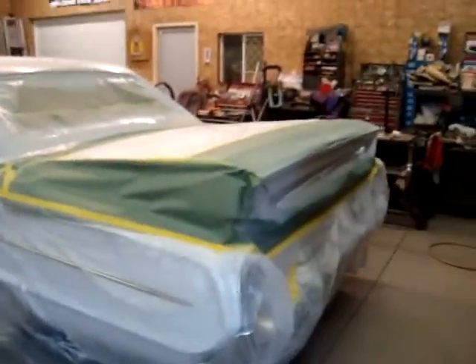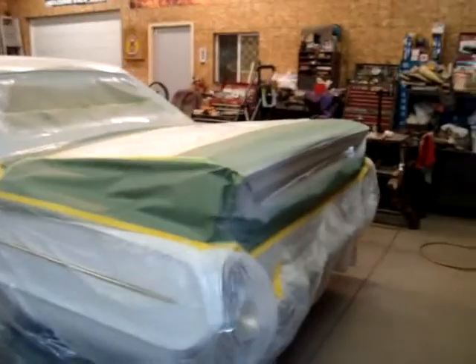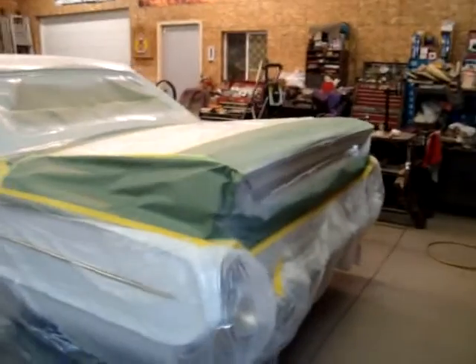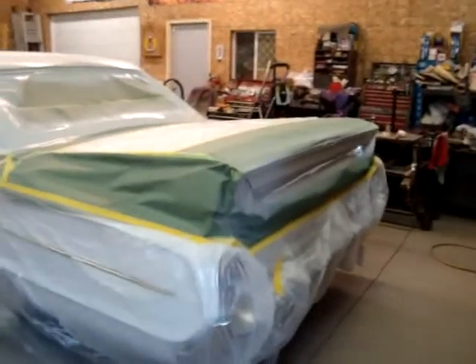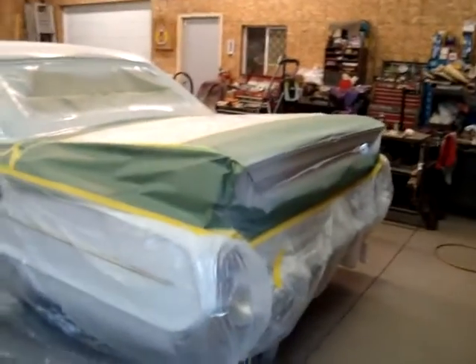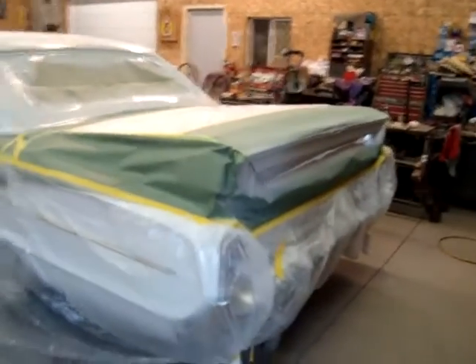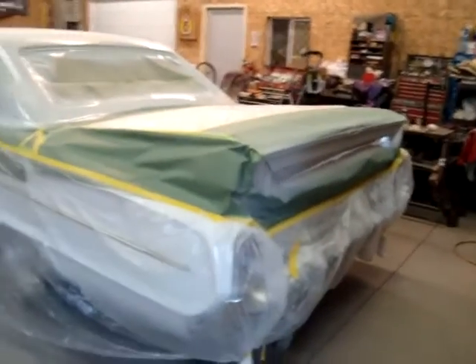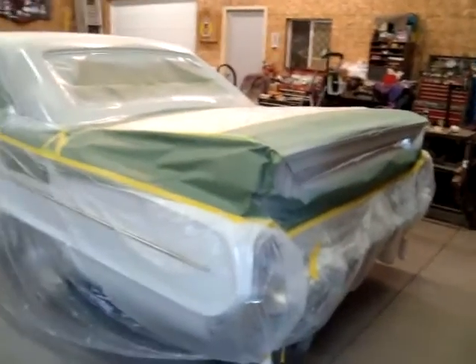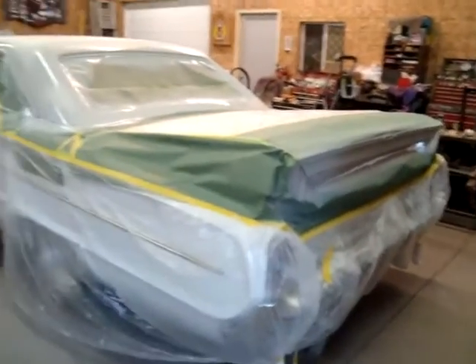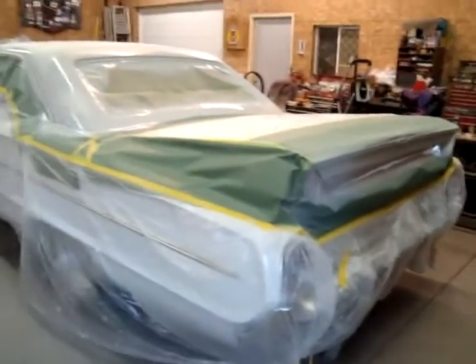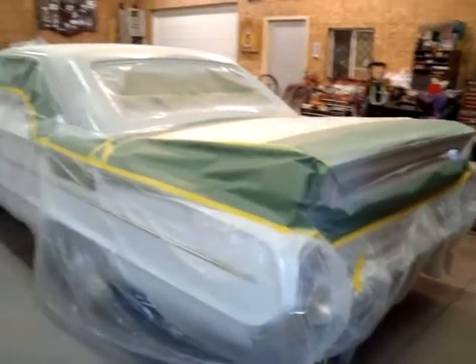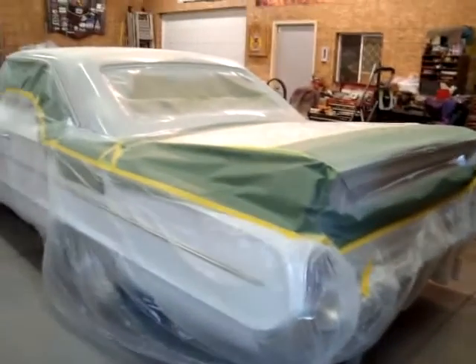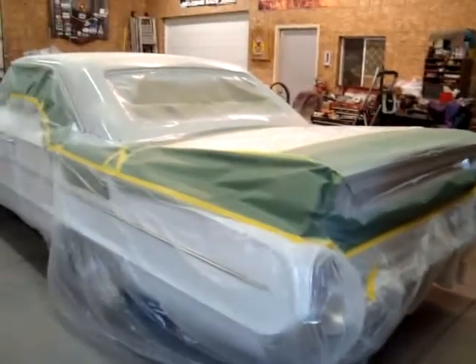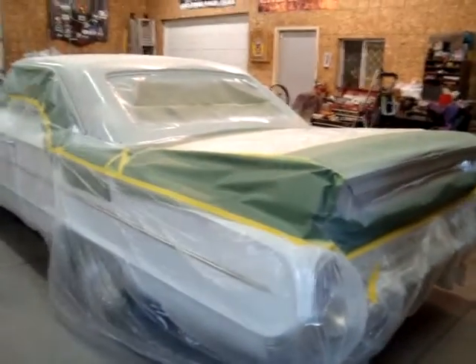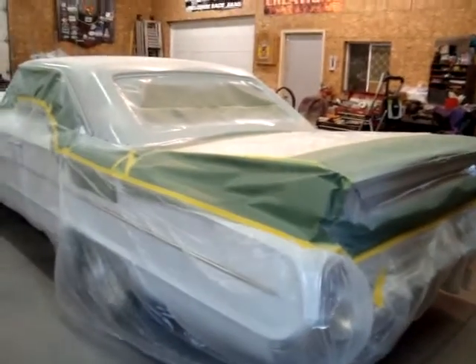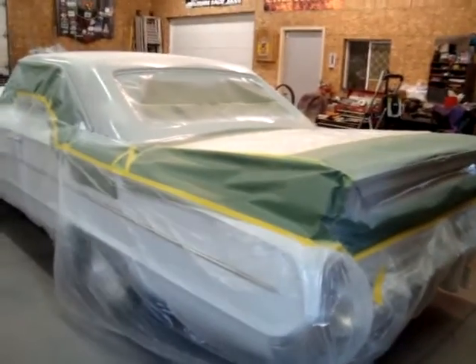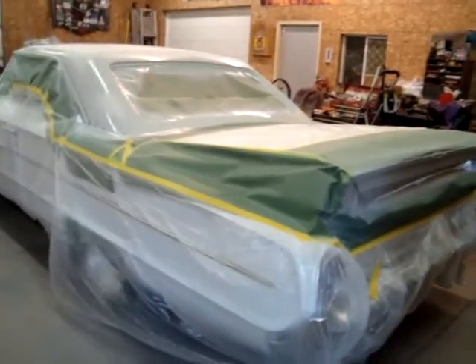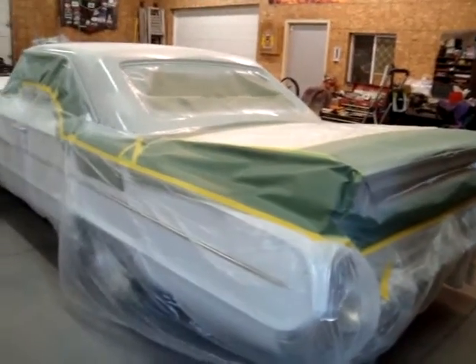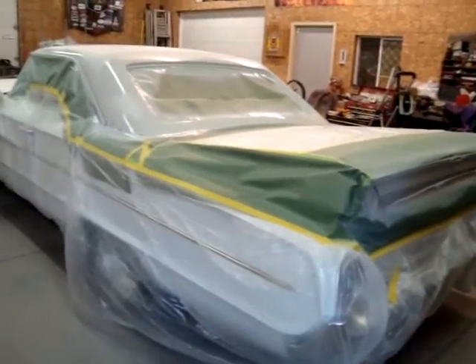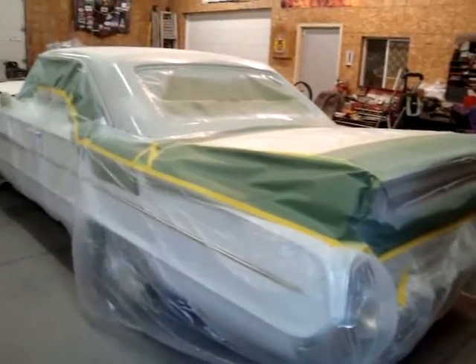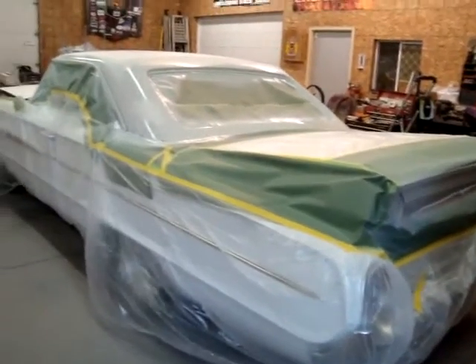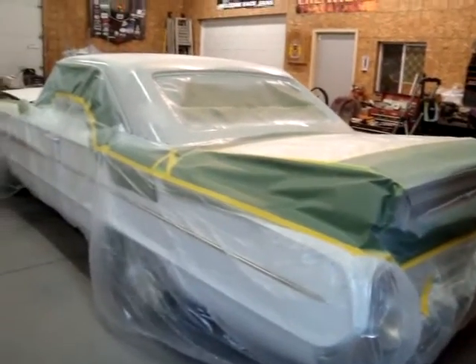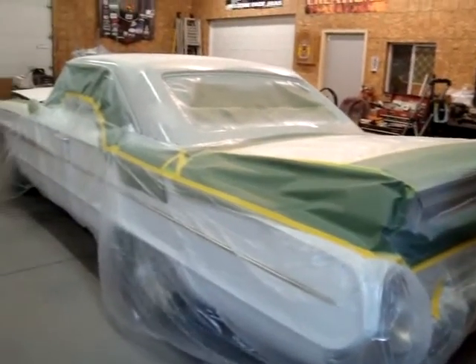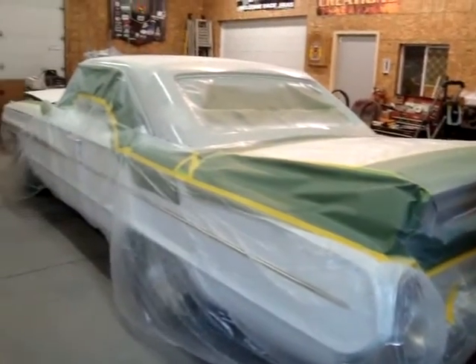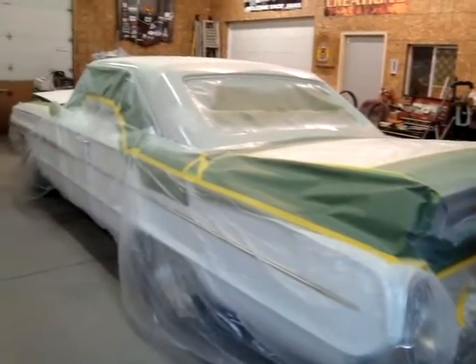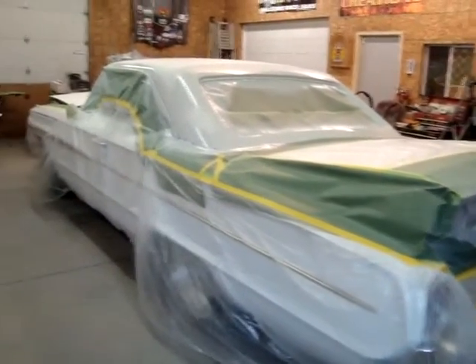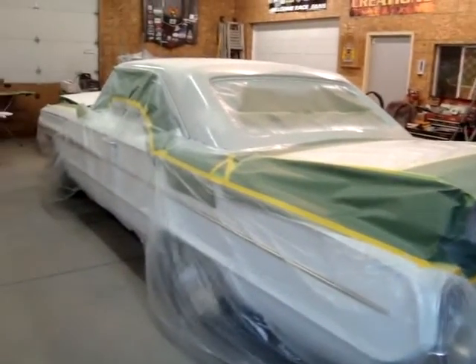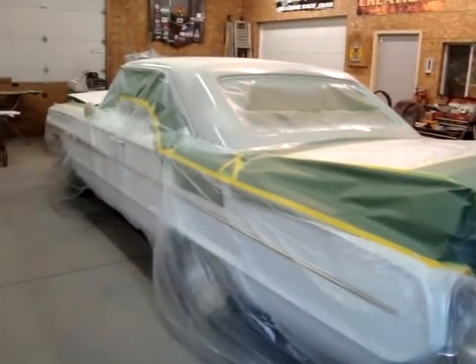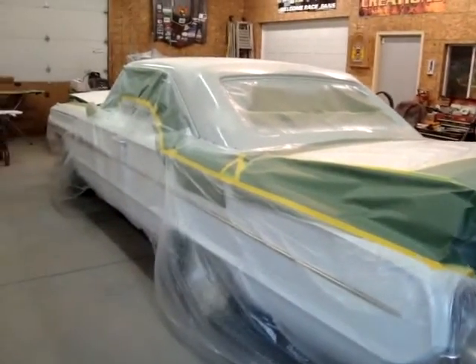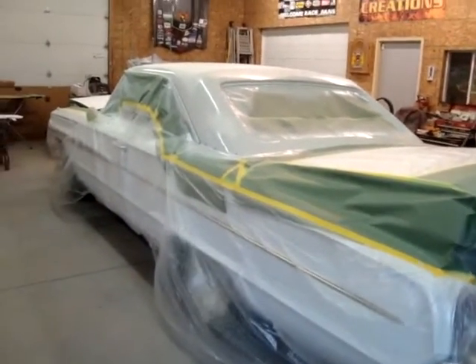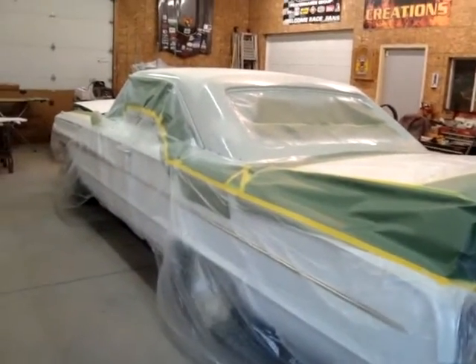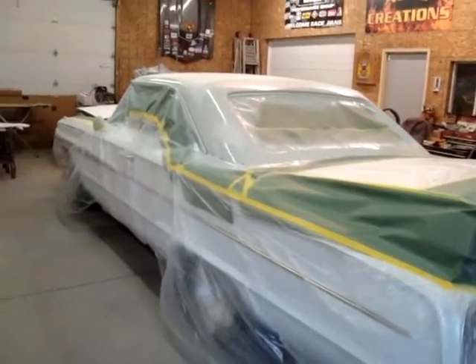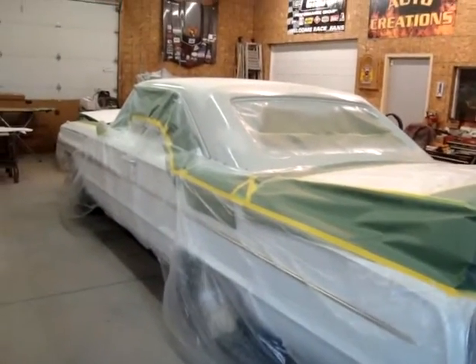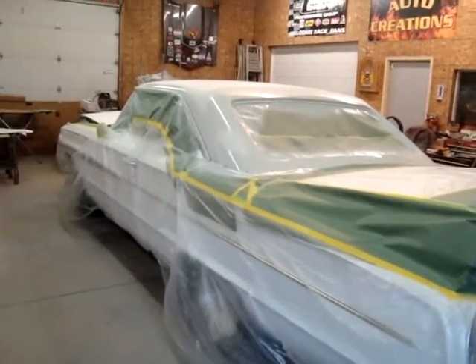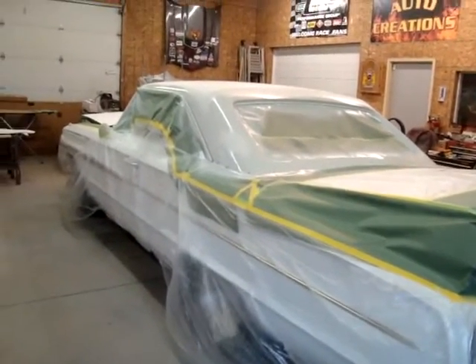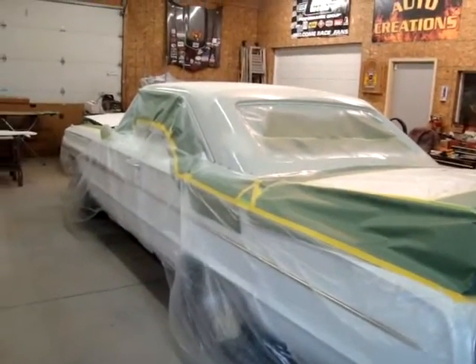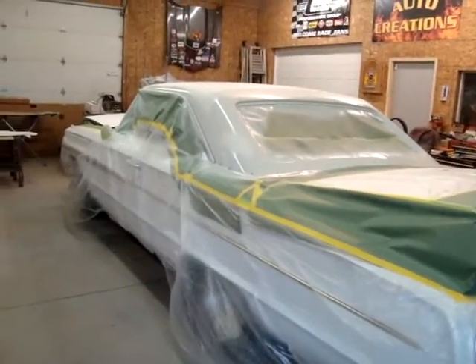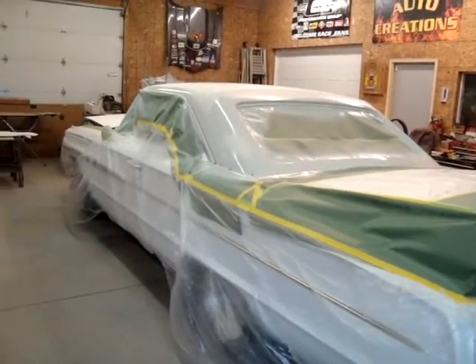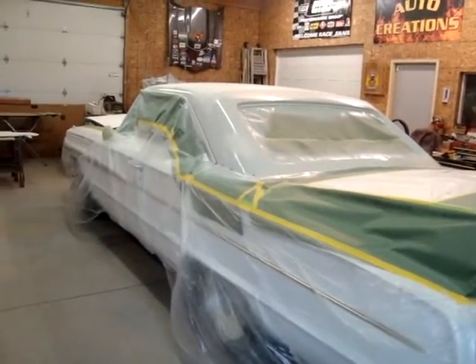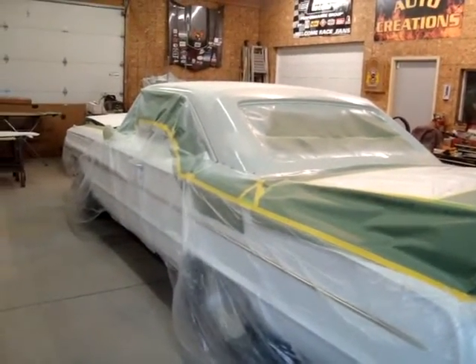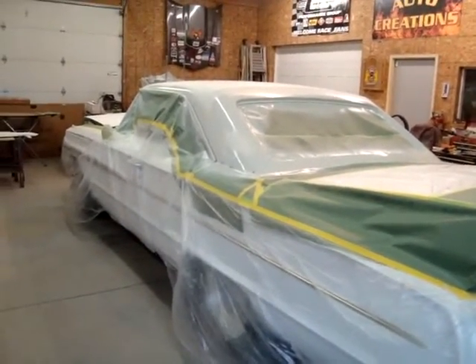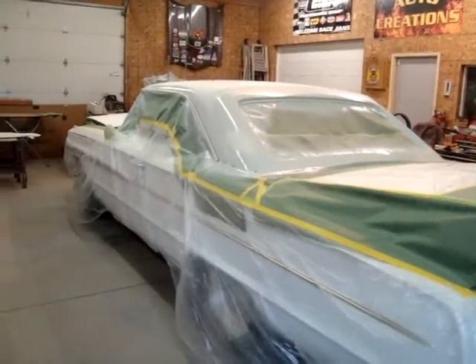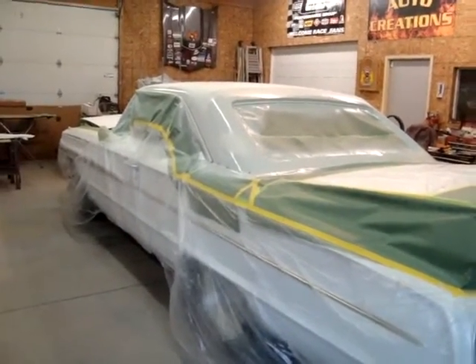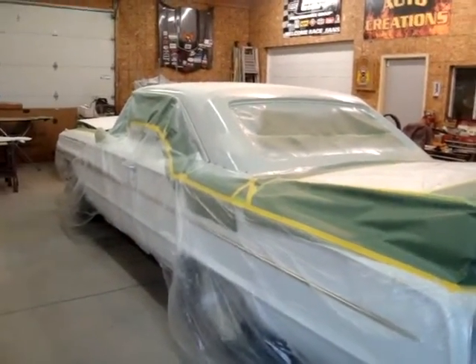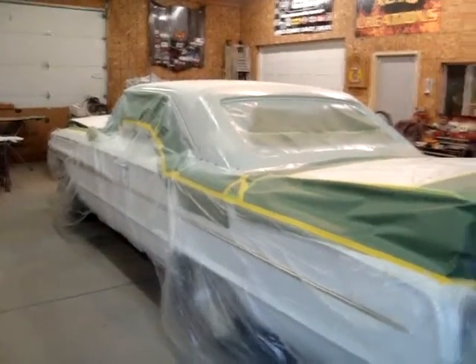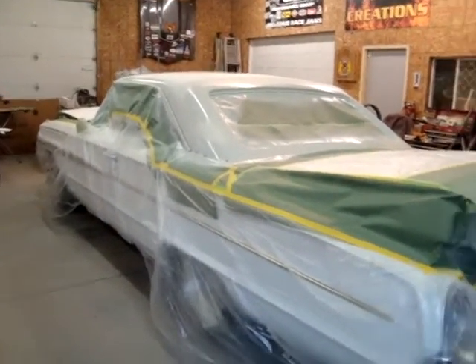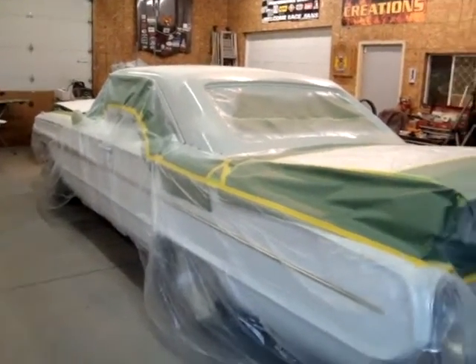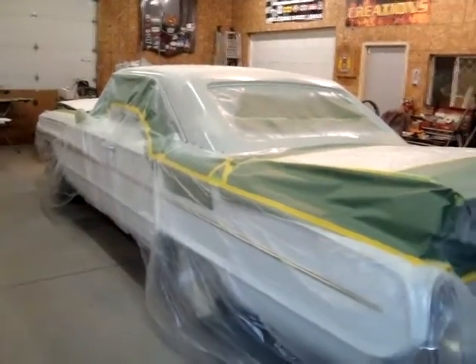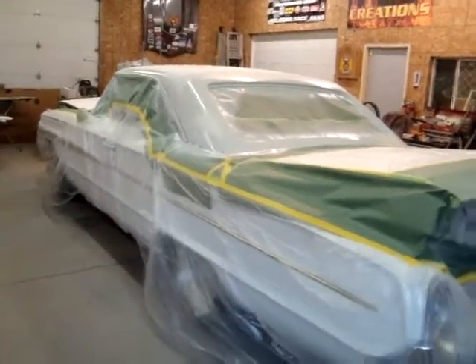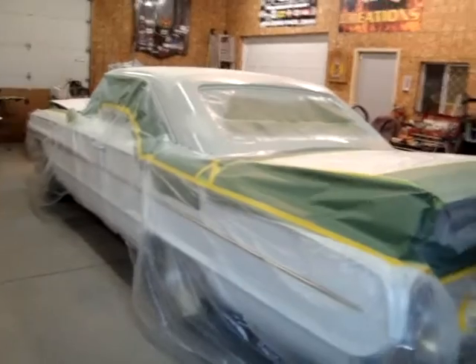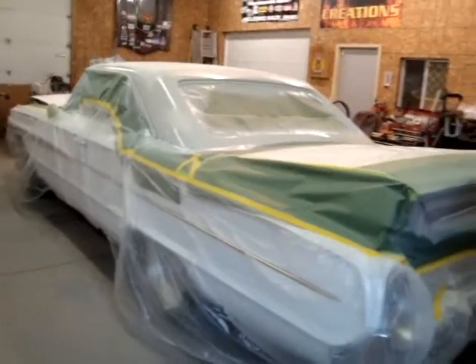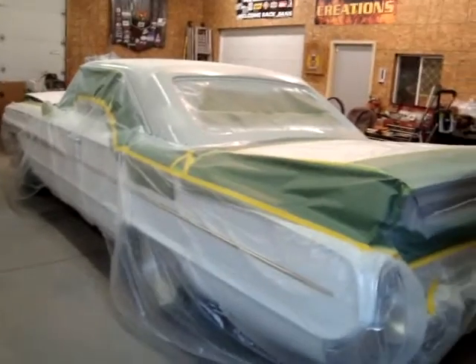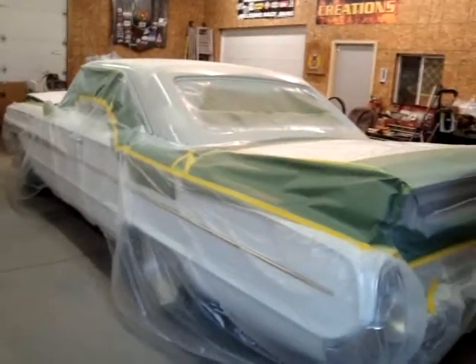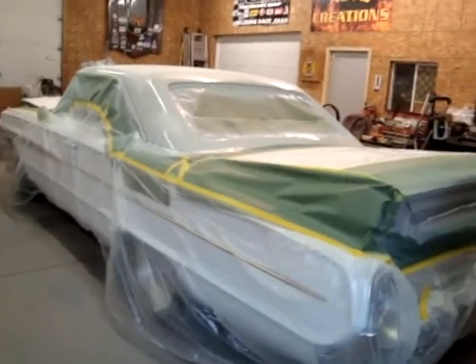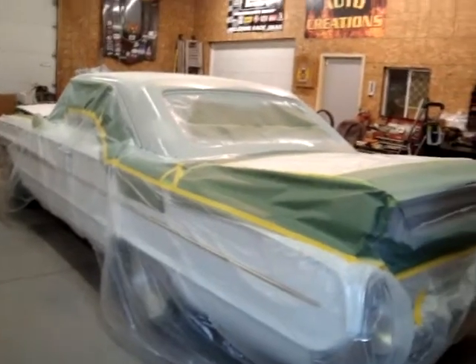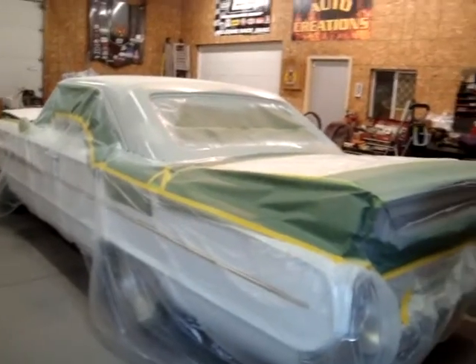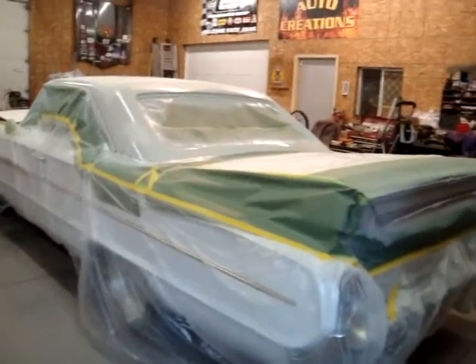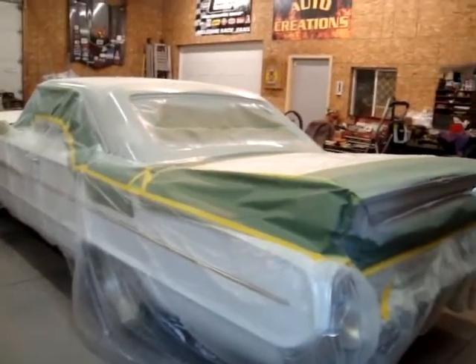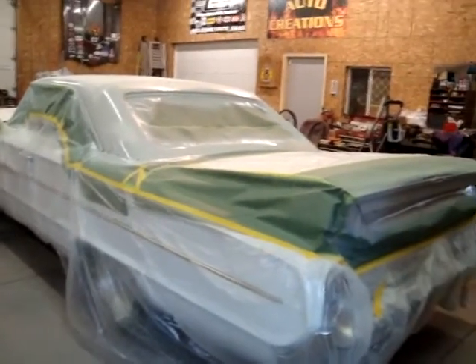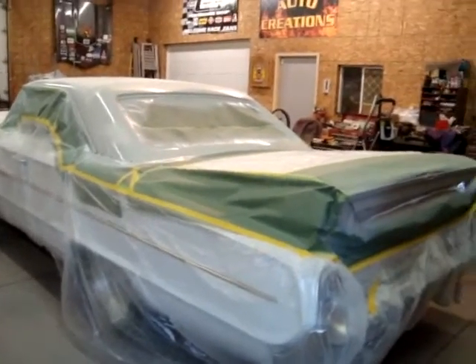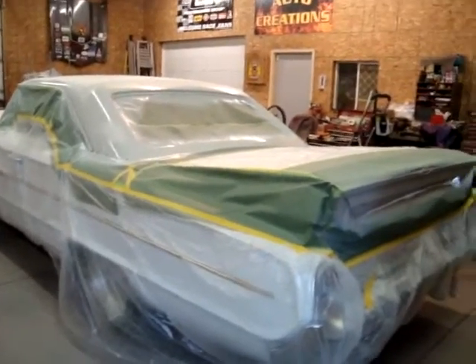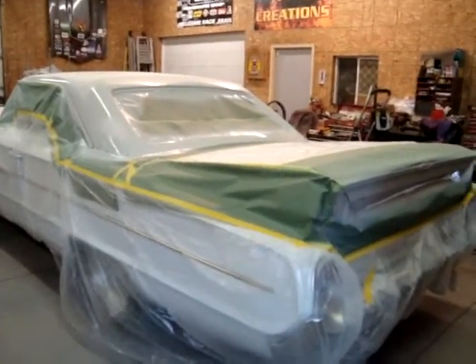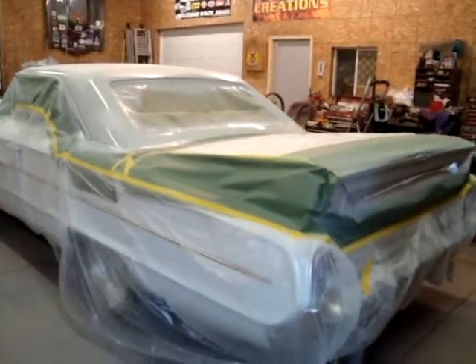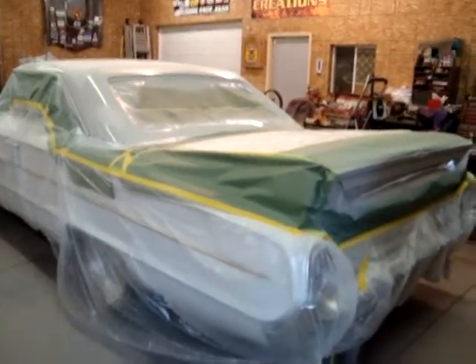We'll let this sit overnight before I sand — I like to let it sit overnight before we come back to it. We'll bring you back as we make more progress.